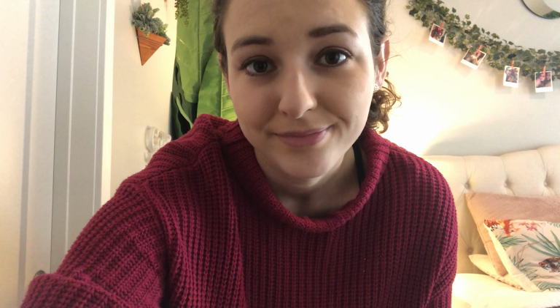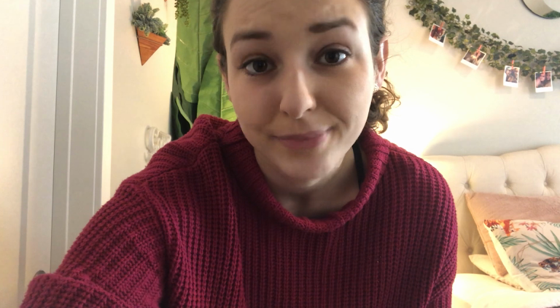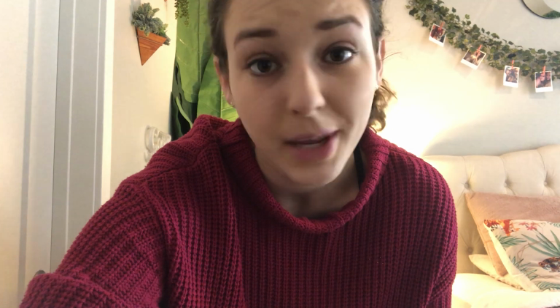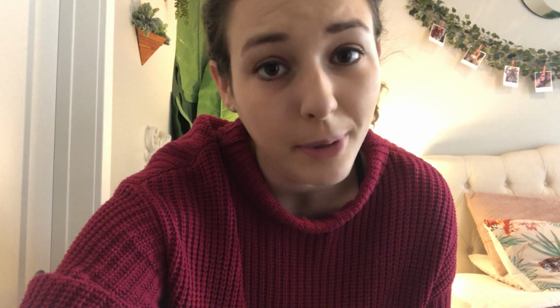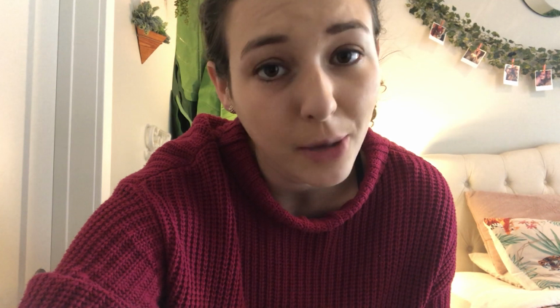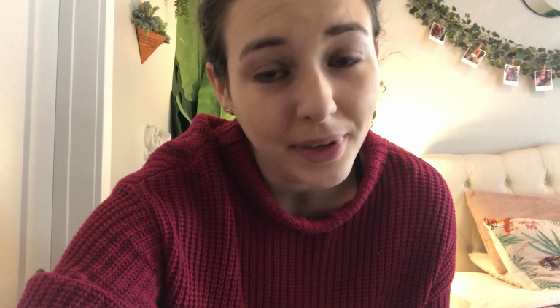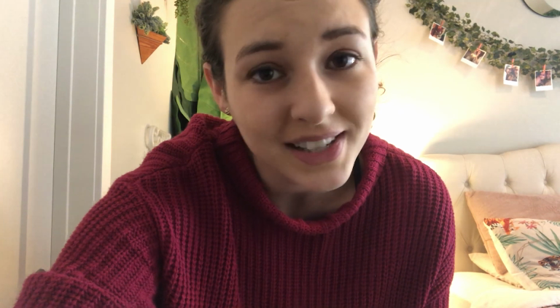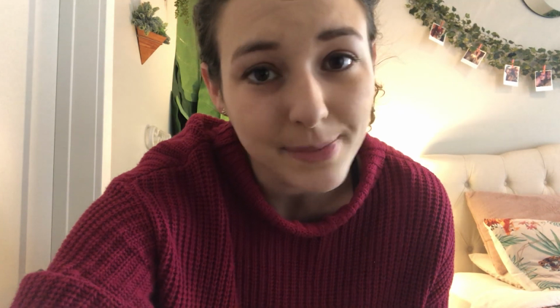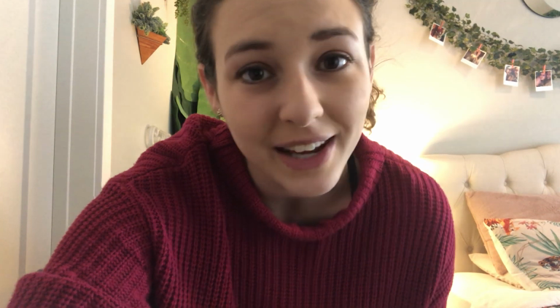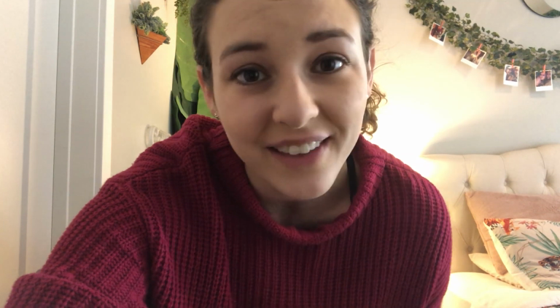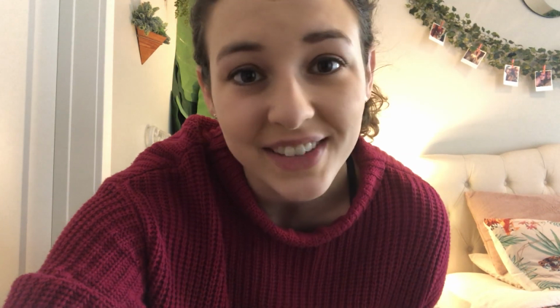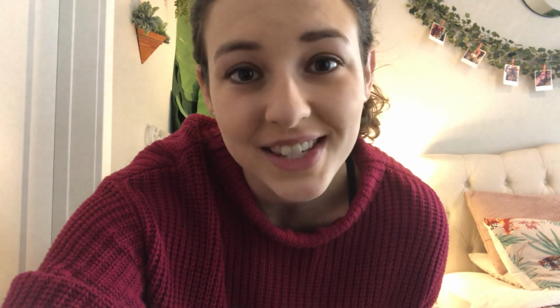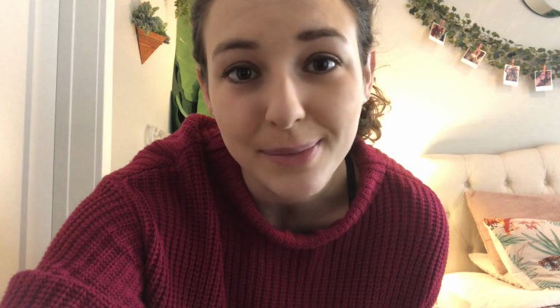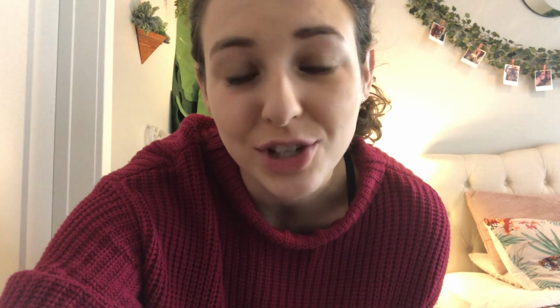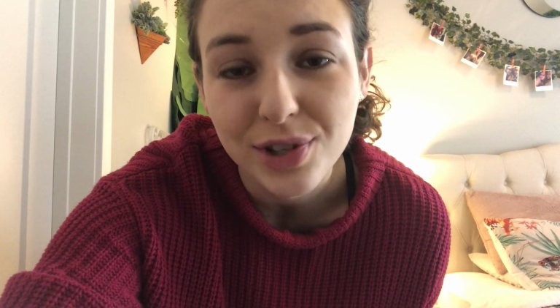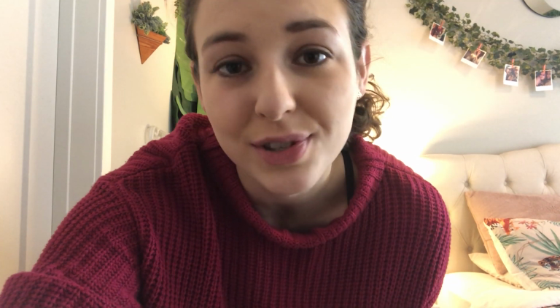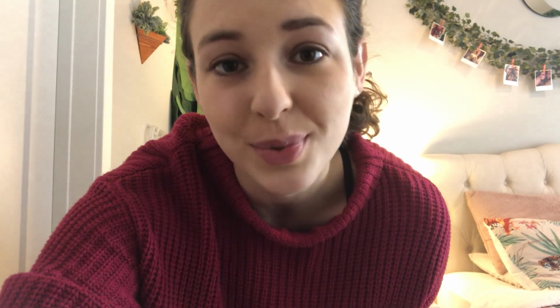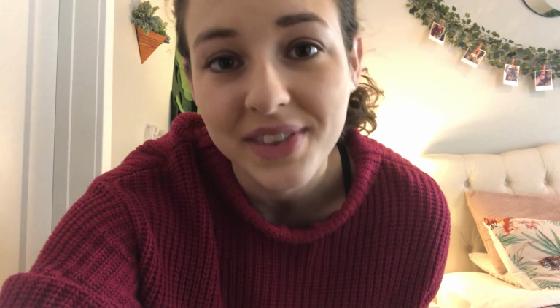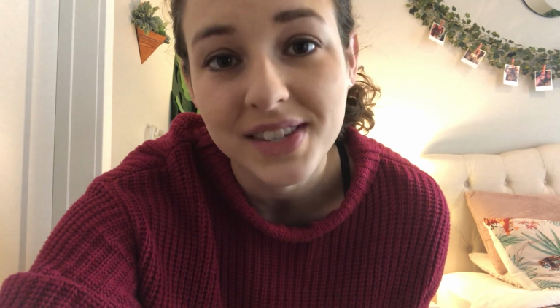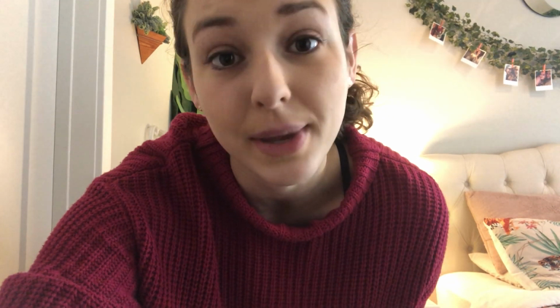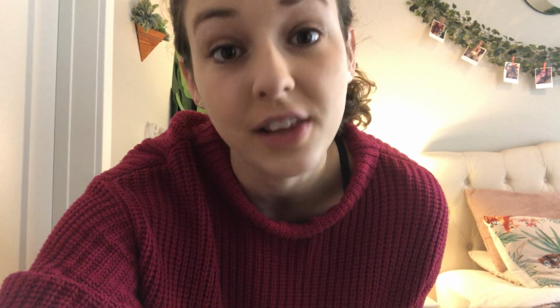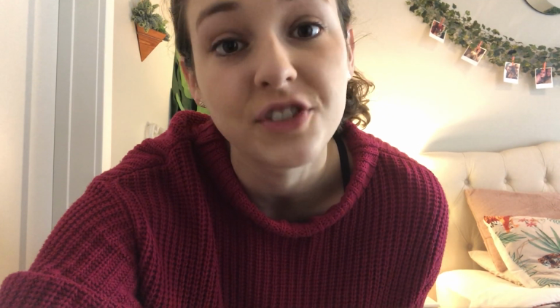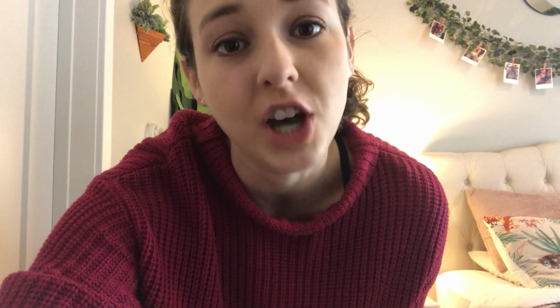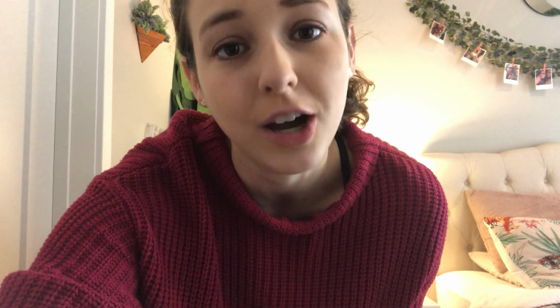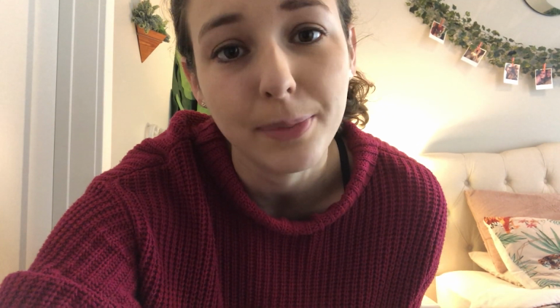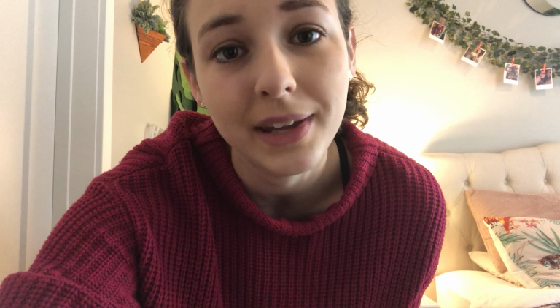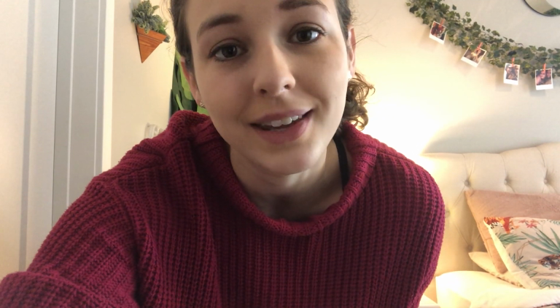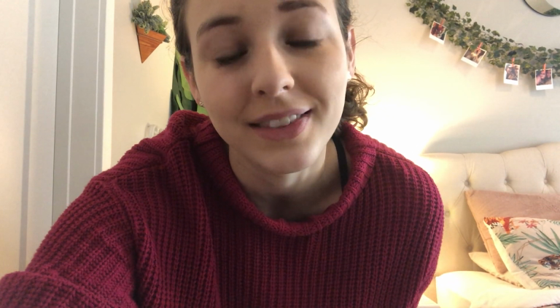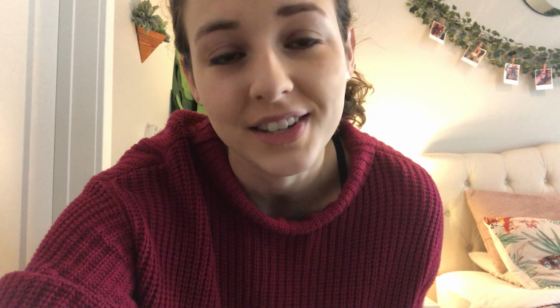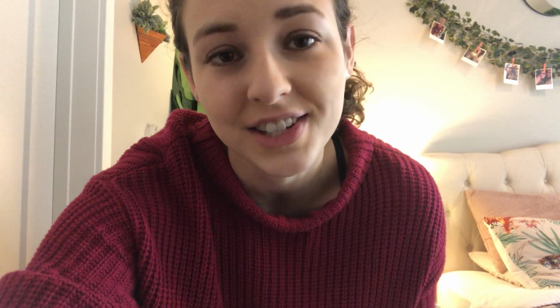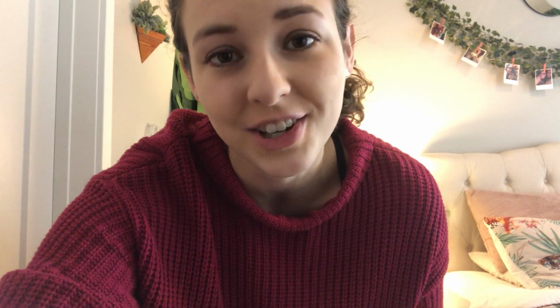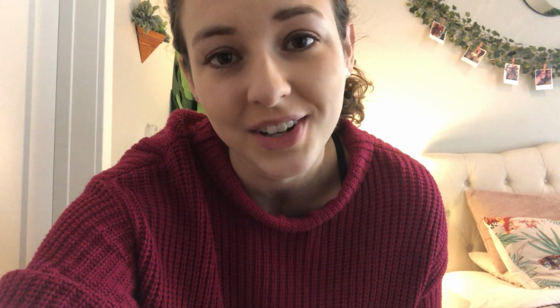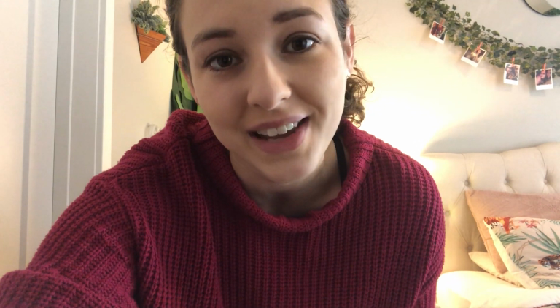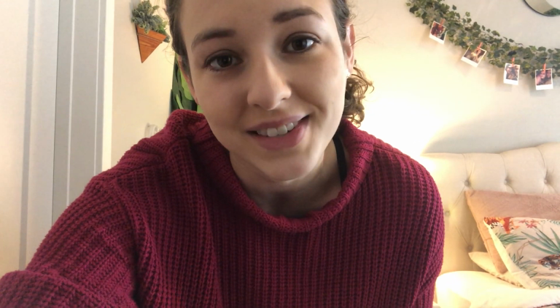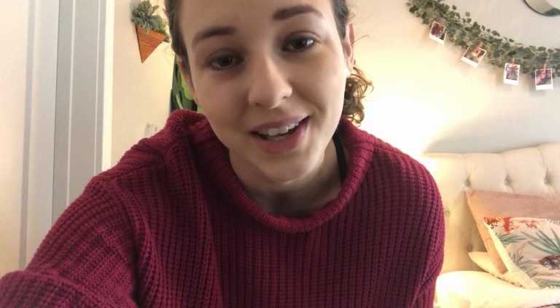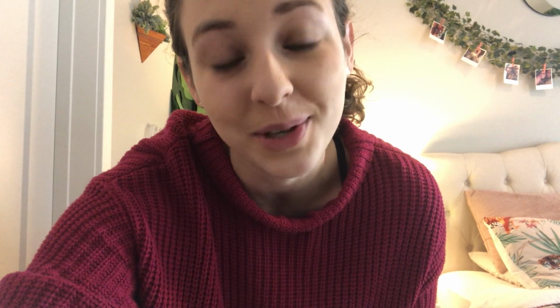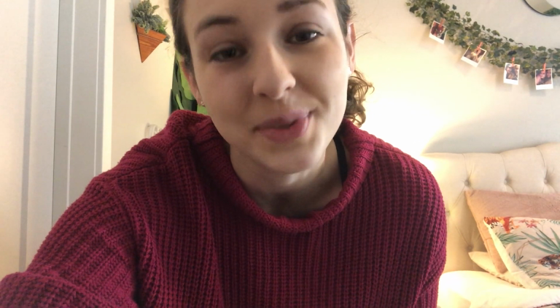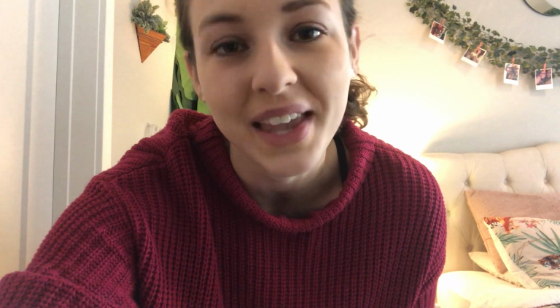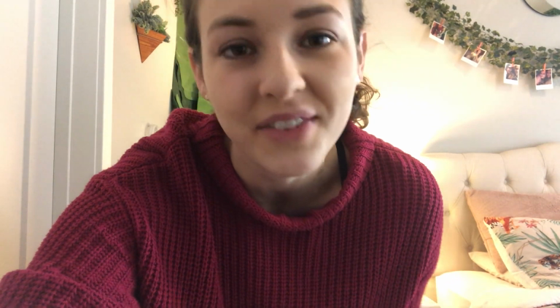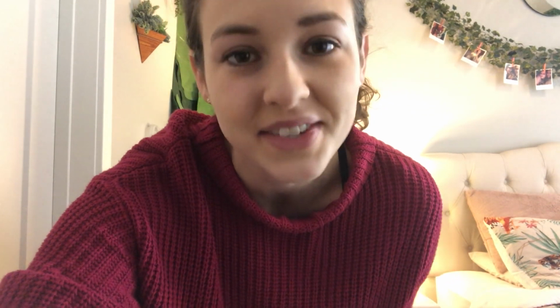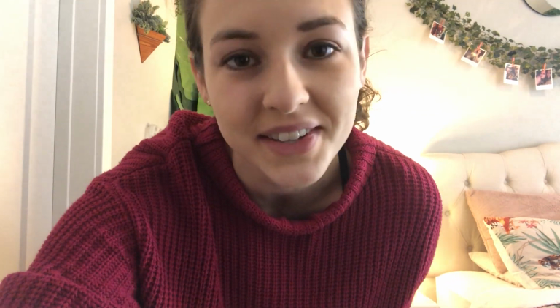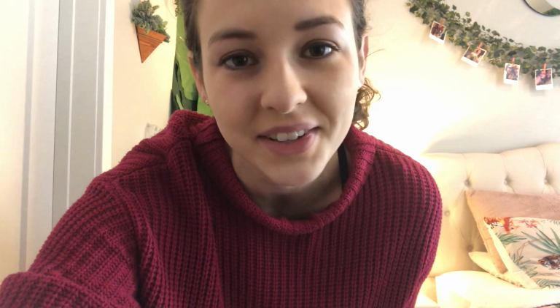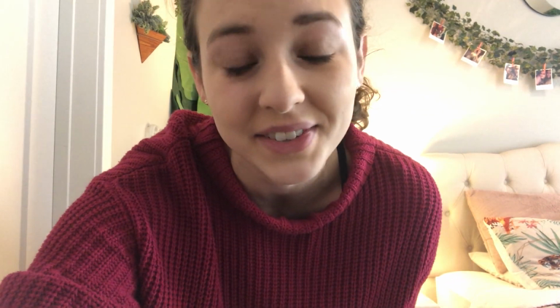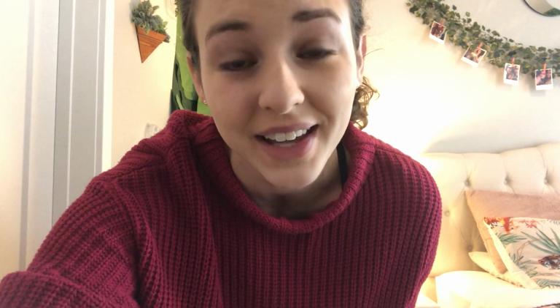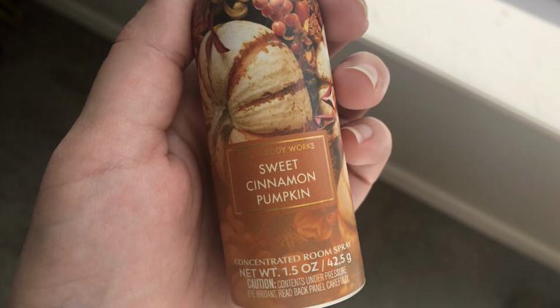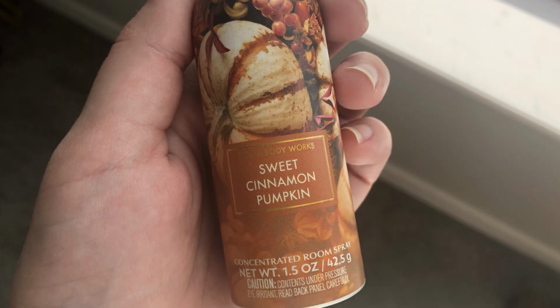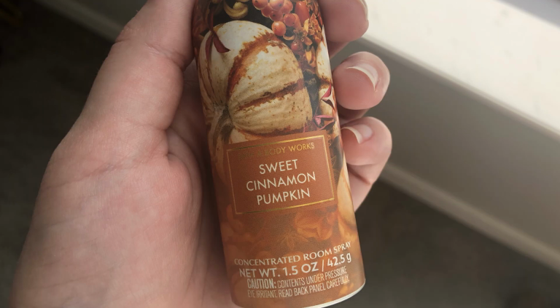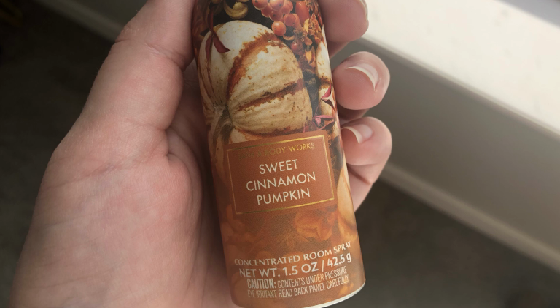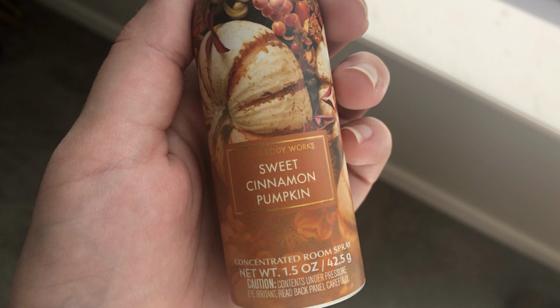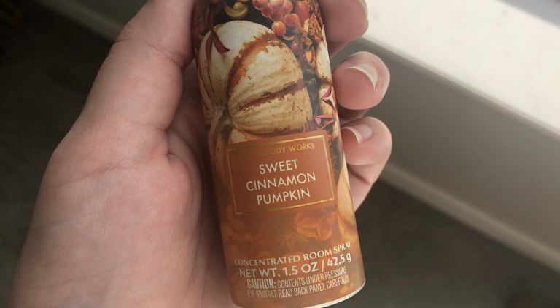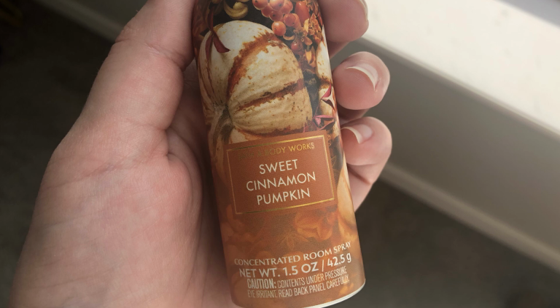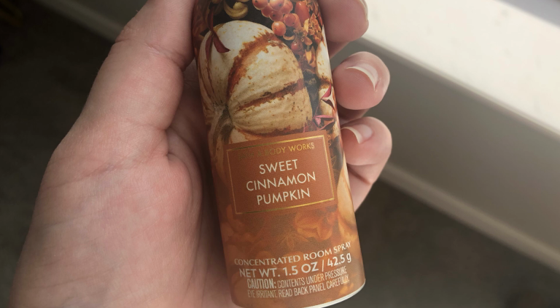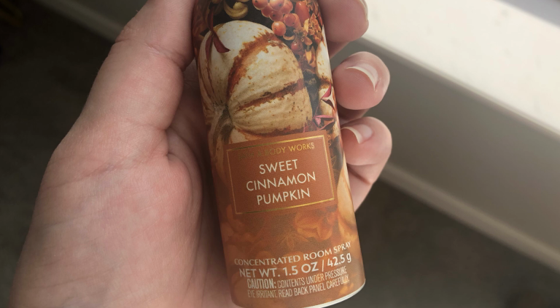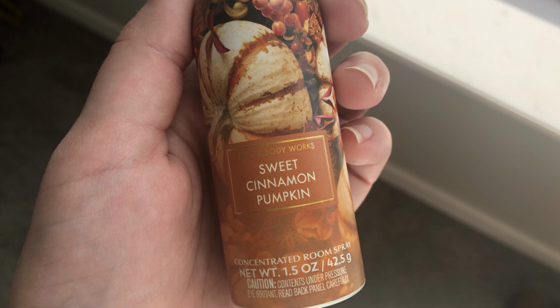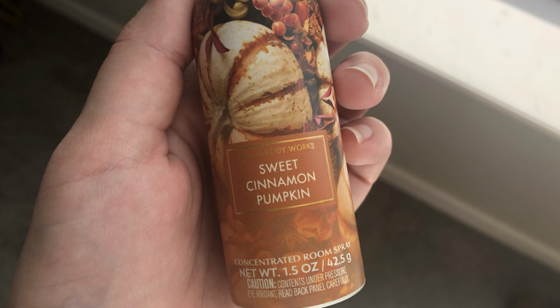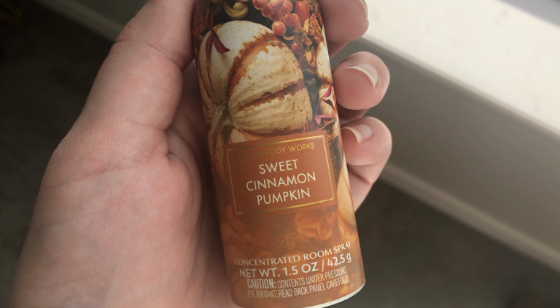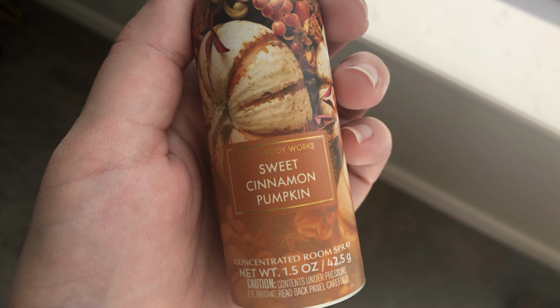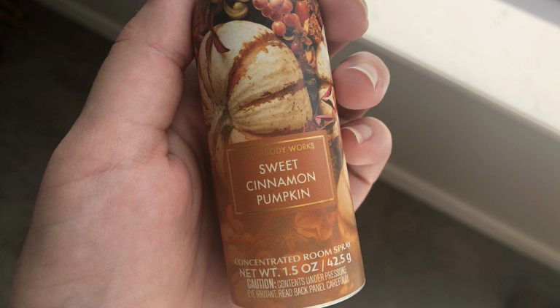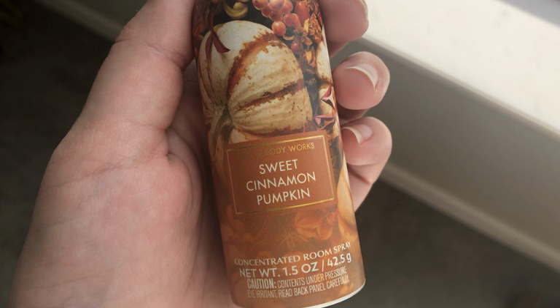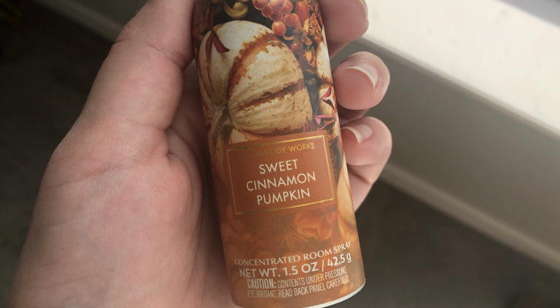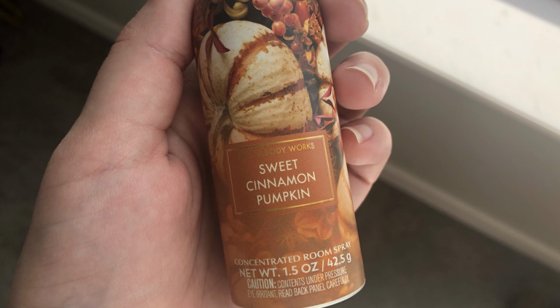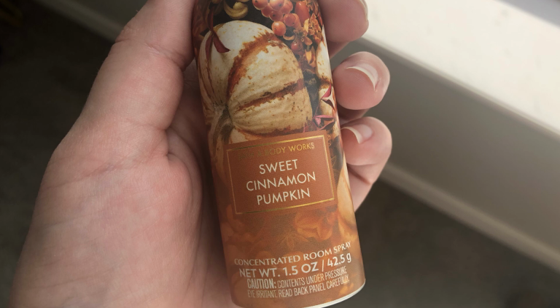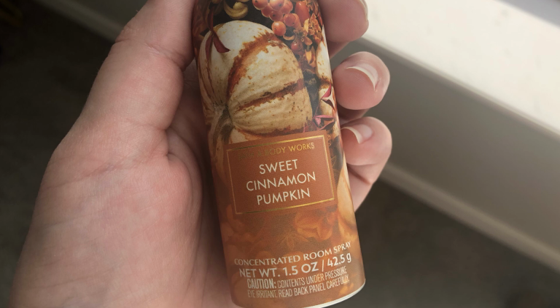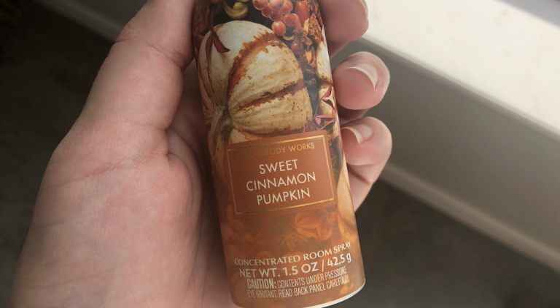My apartment has been having some issues with the smell of dog pee in the staircase I use every single day, so I'm going to take matters into my own hands.